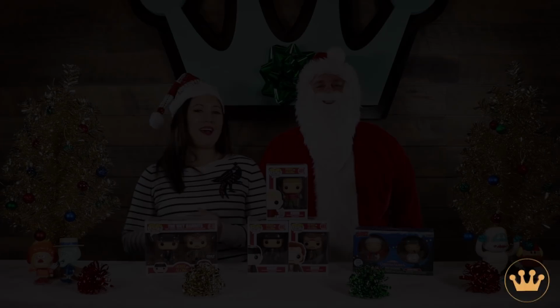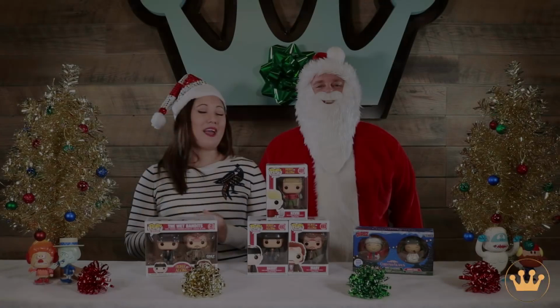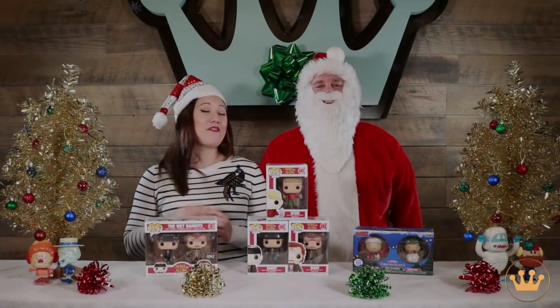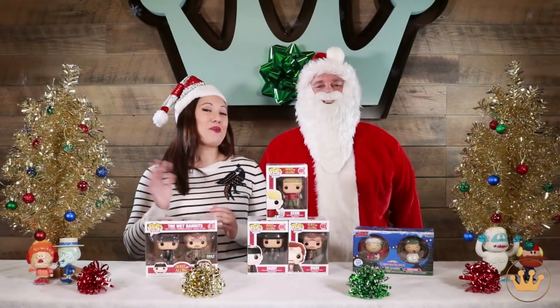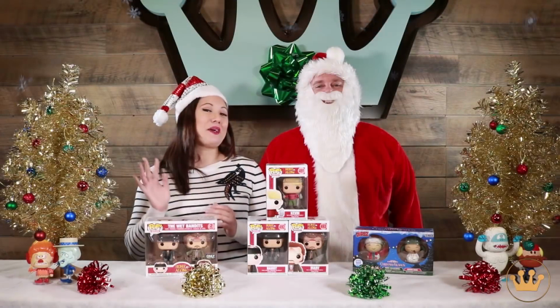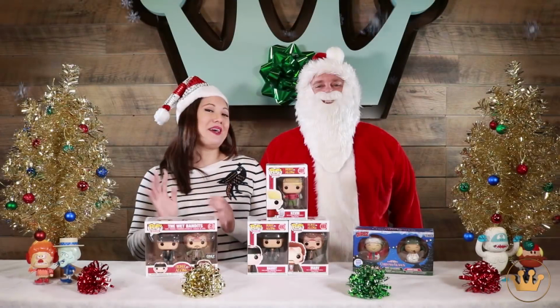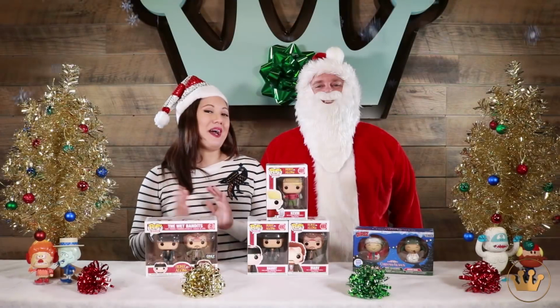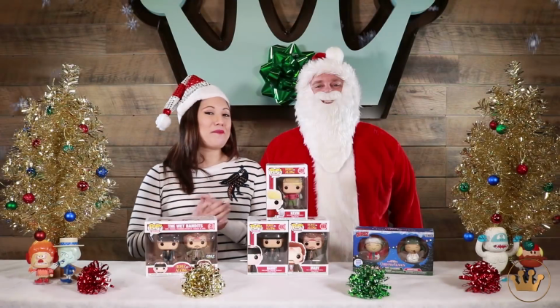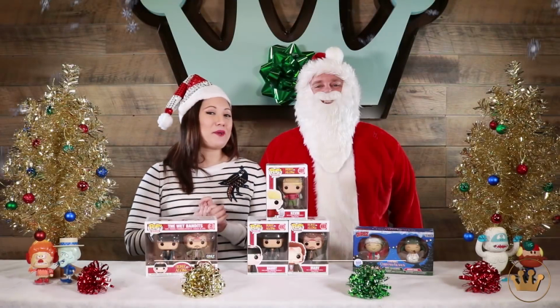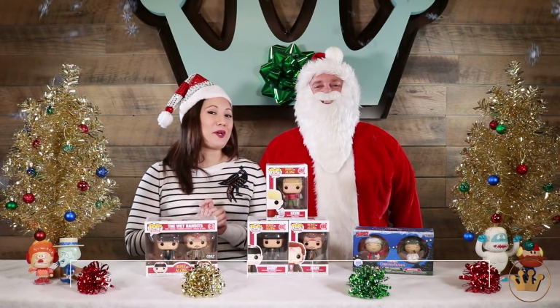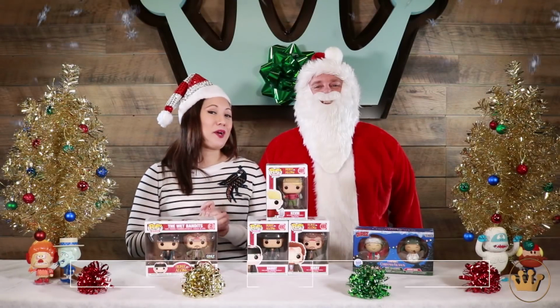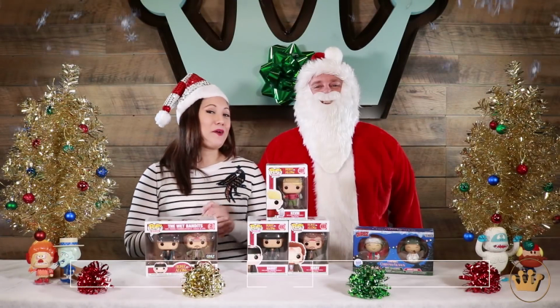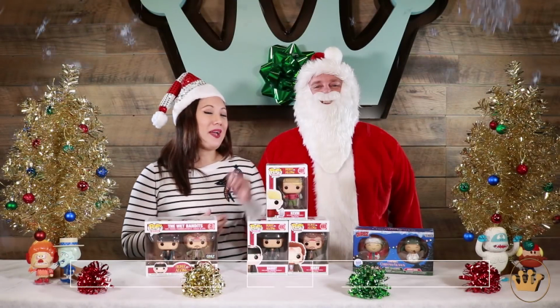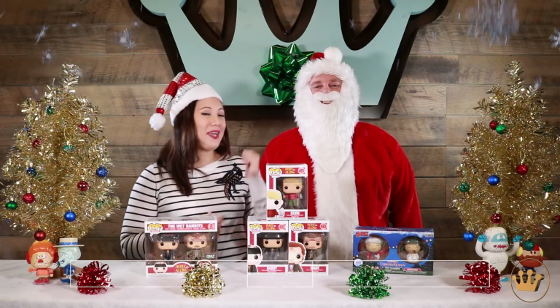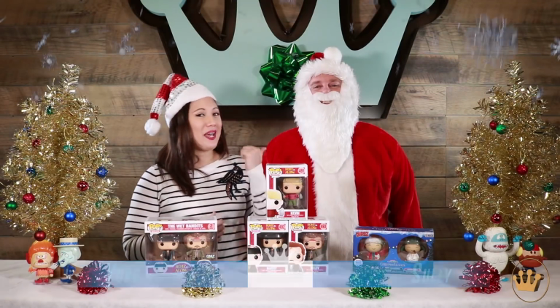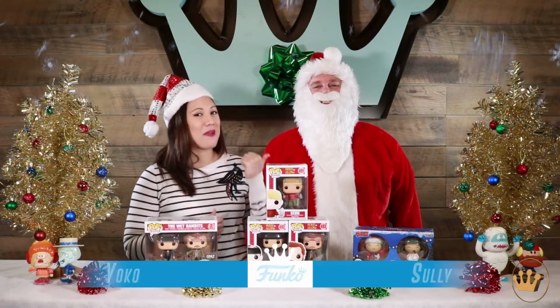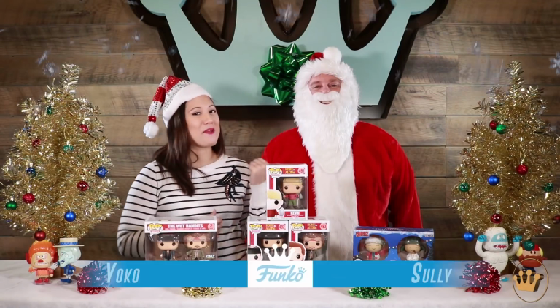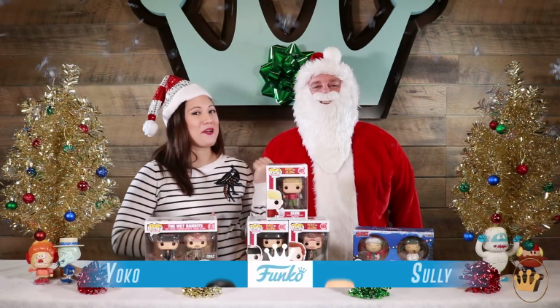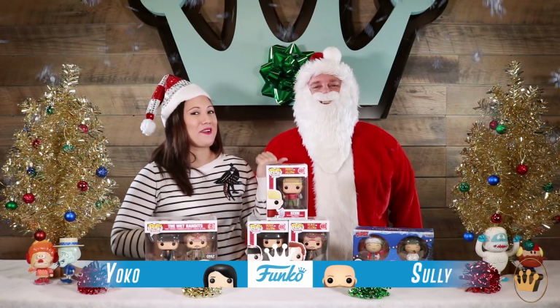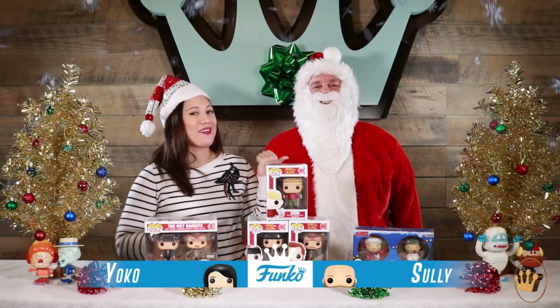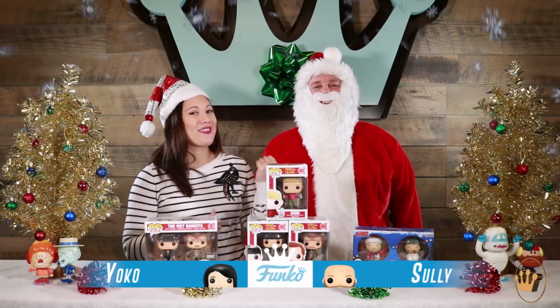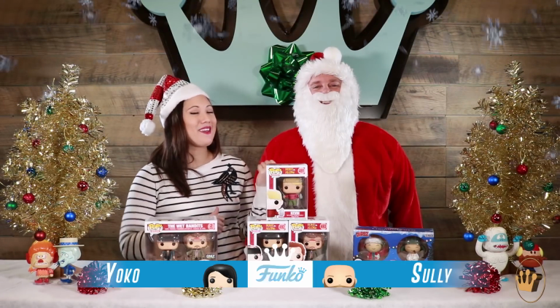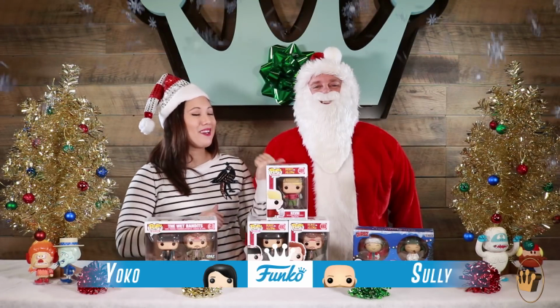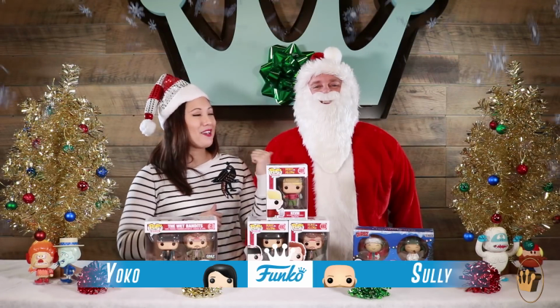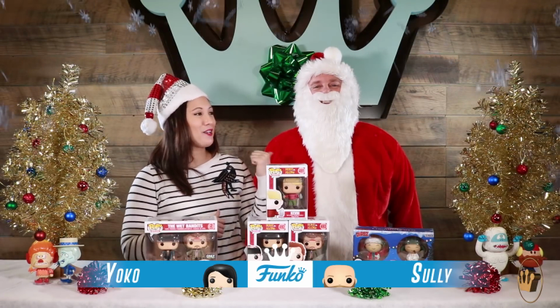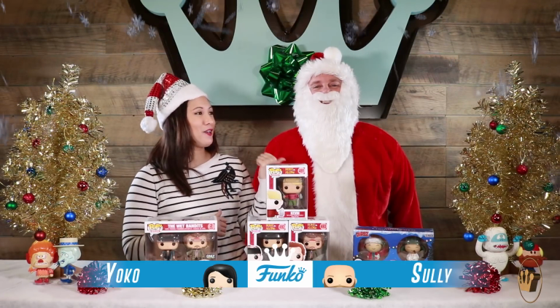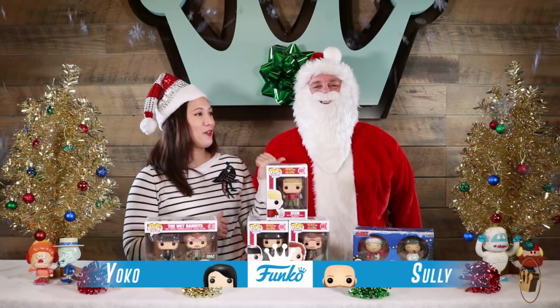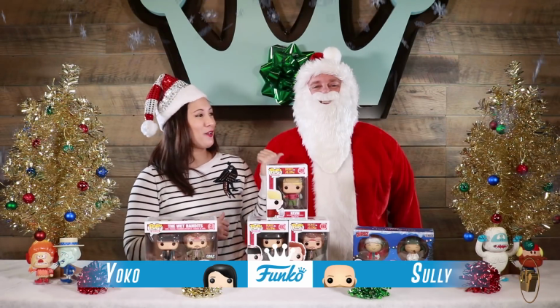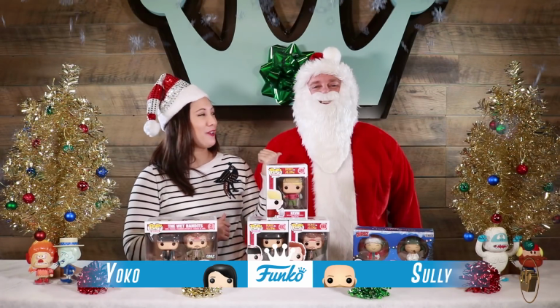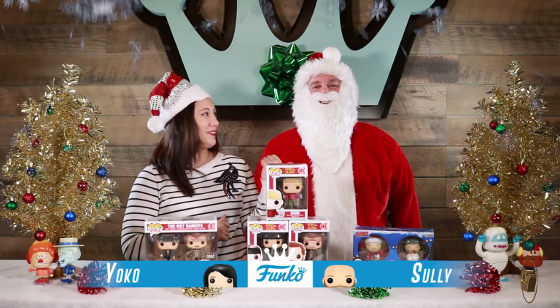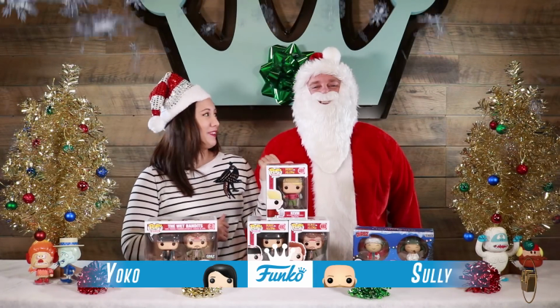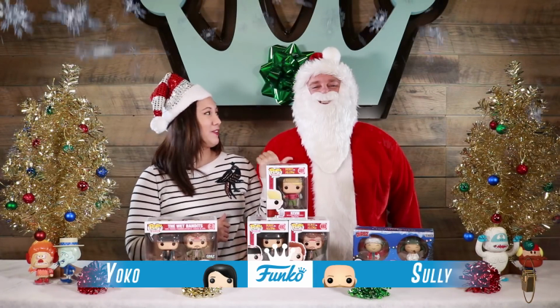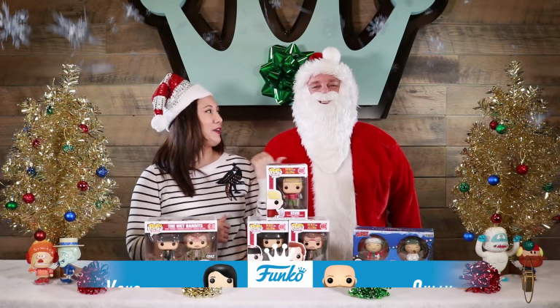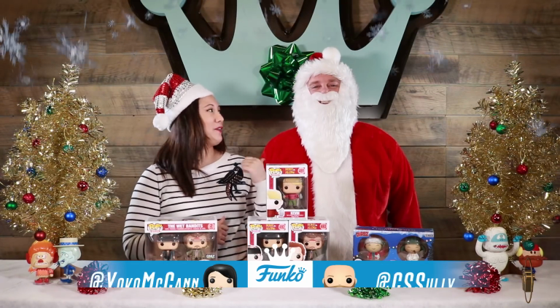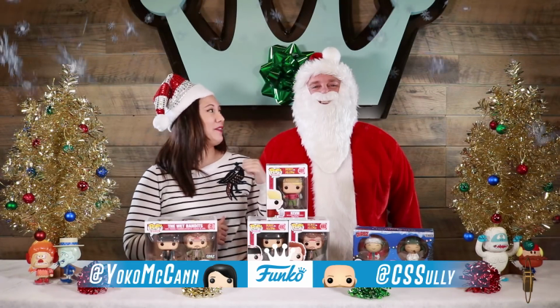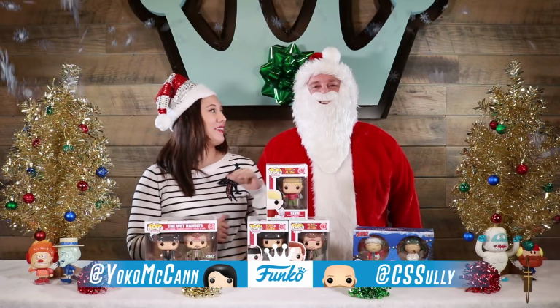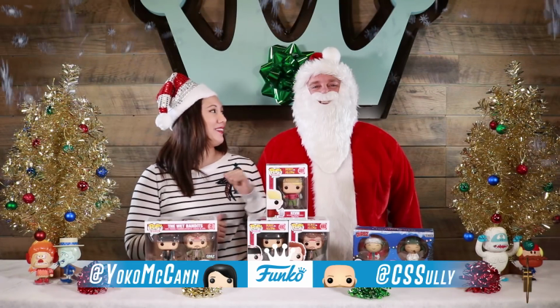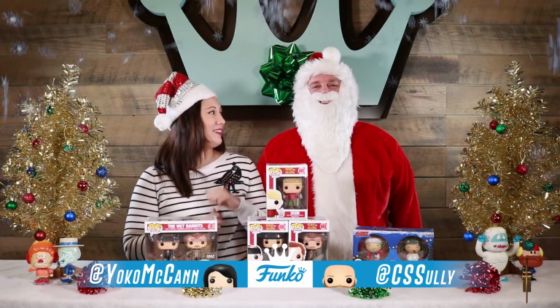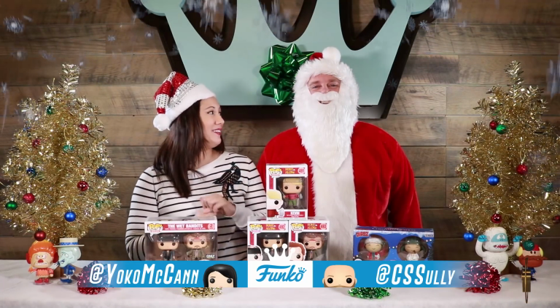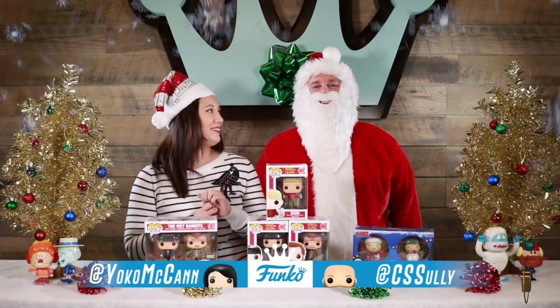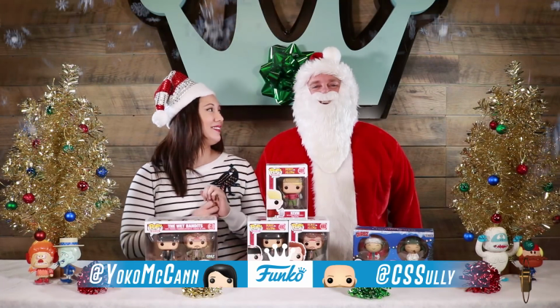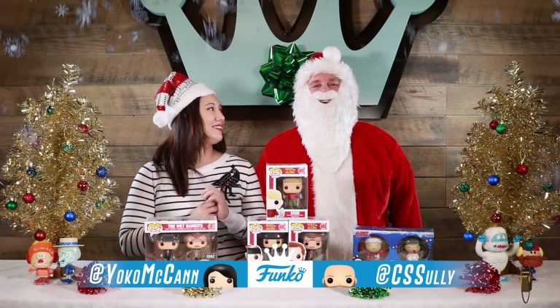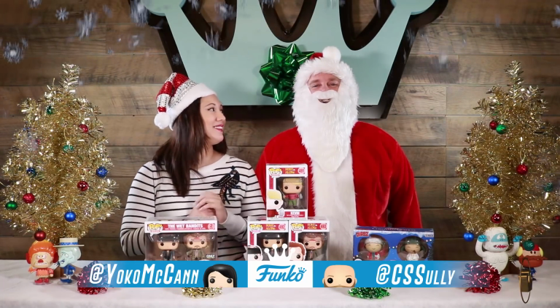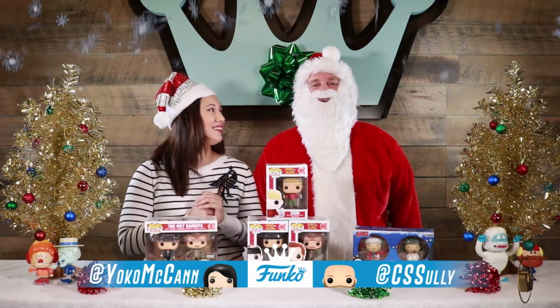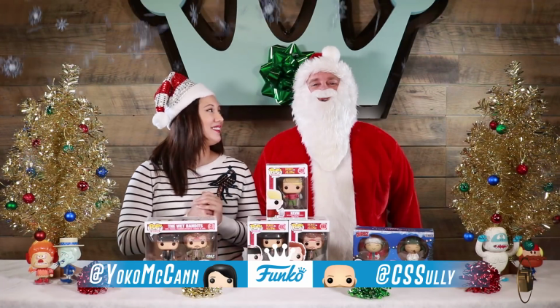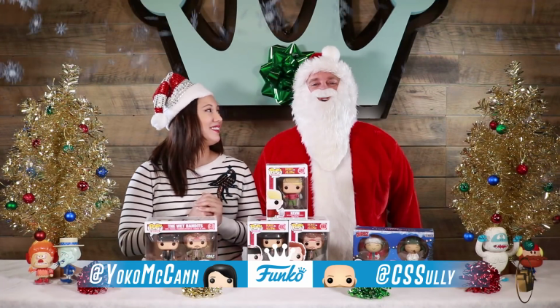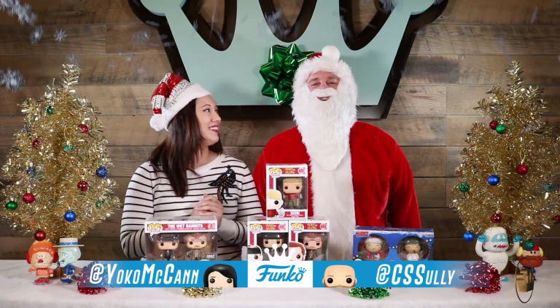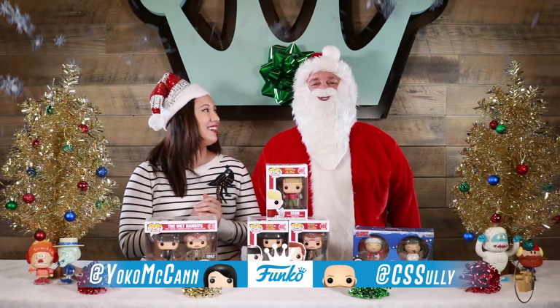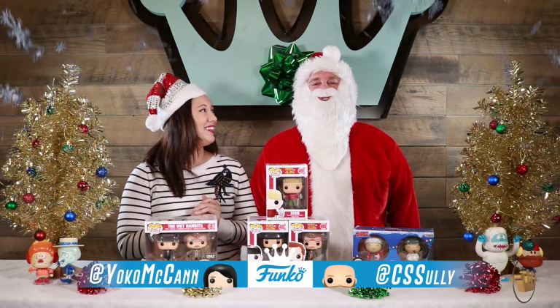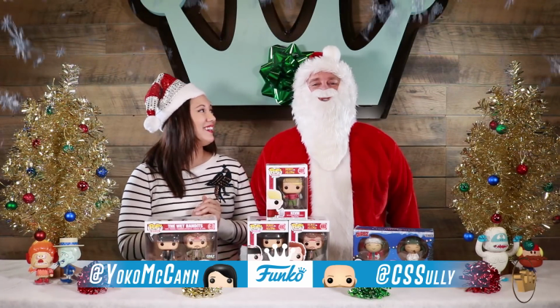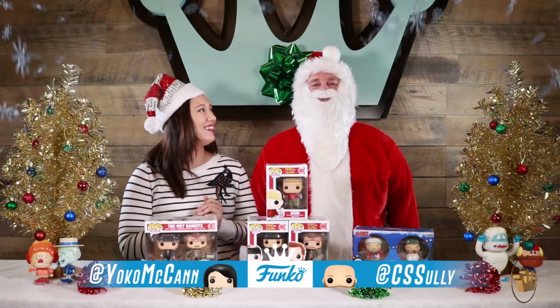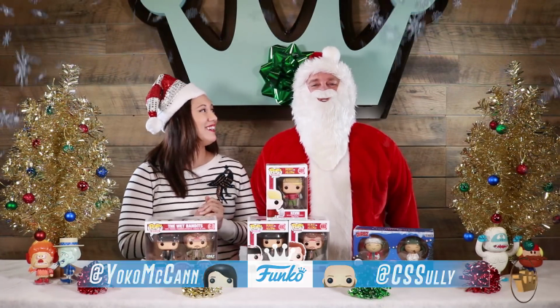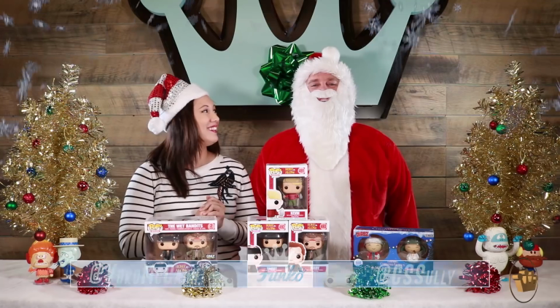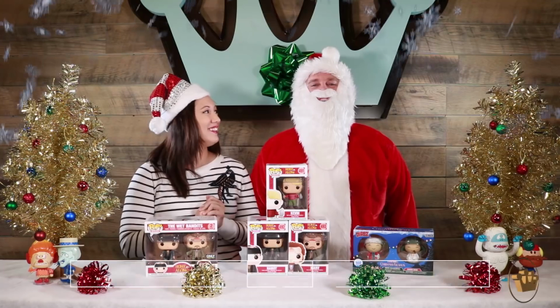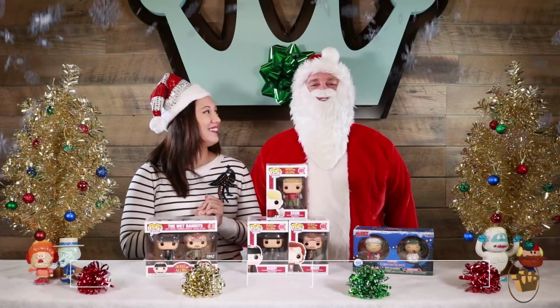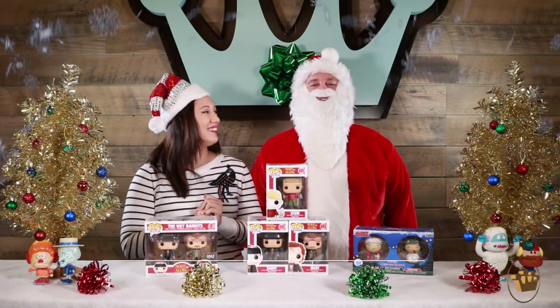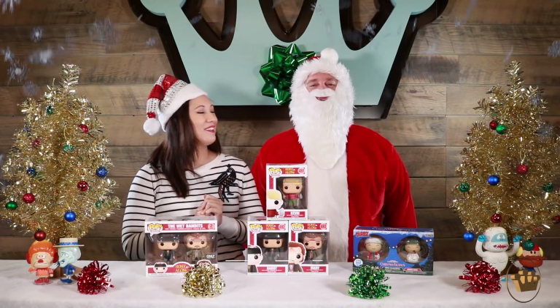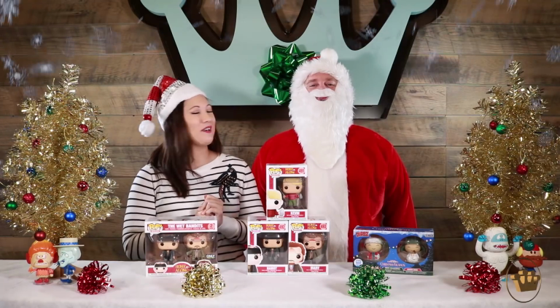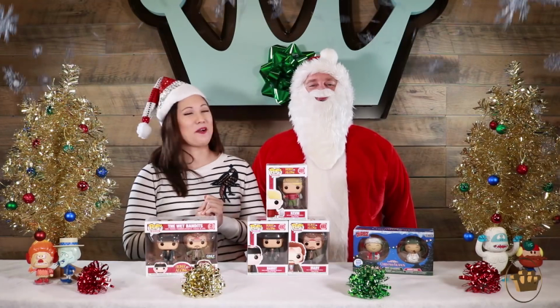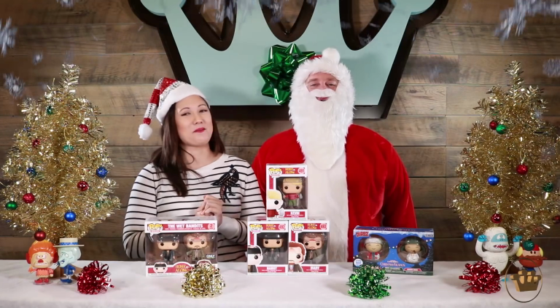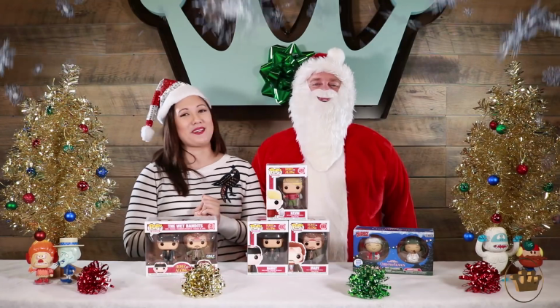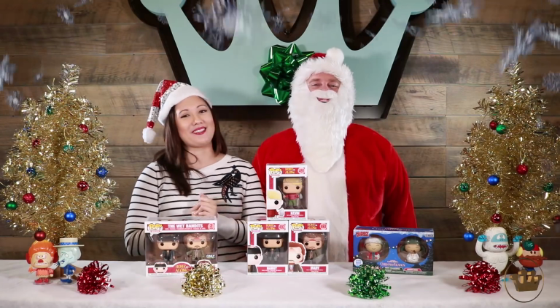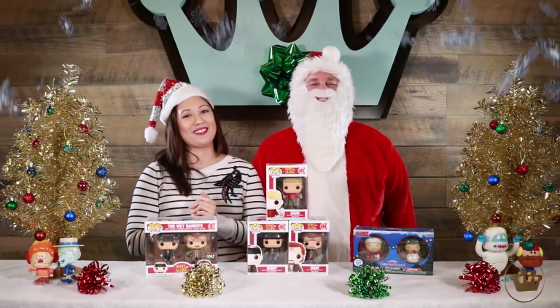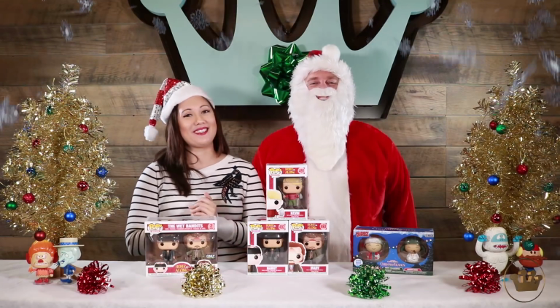Hi everyone, I'm Yoko and I'm here with Kris Kringle Sully. Ho Ho Funko! Oh my goodness.